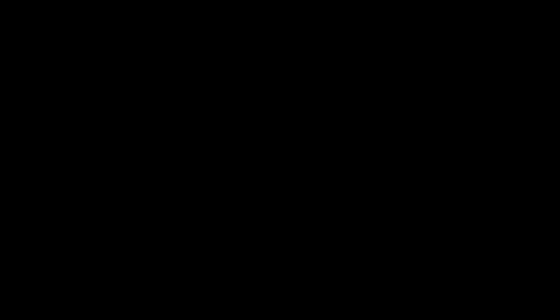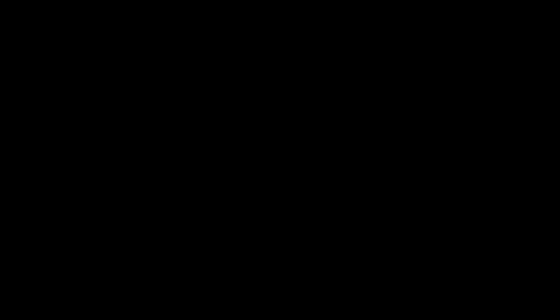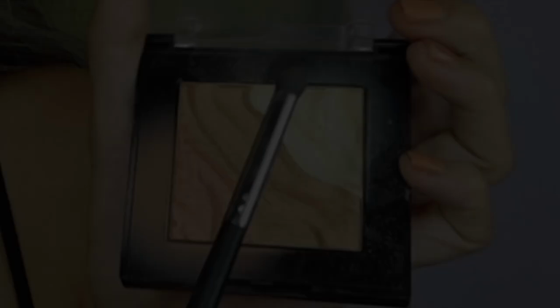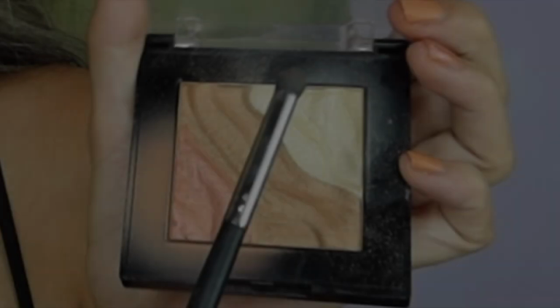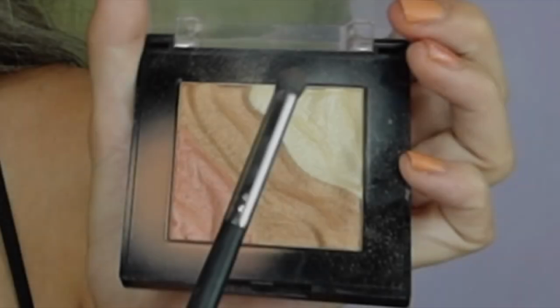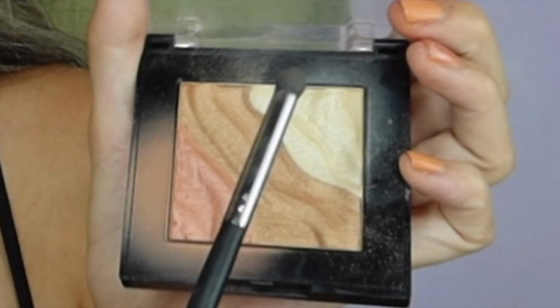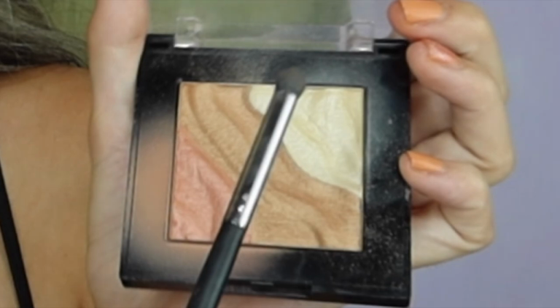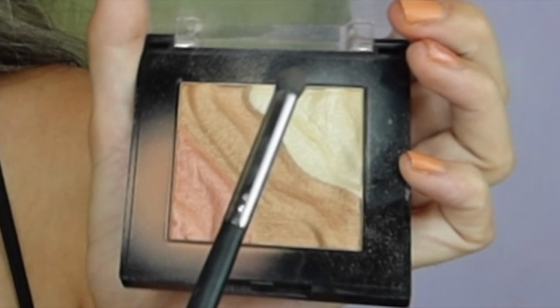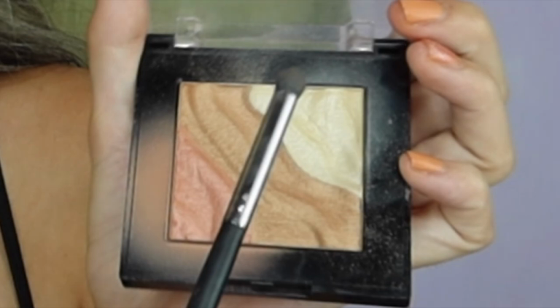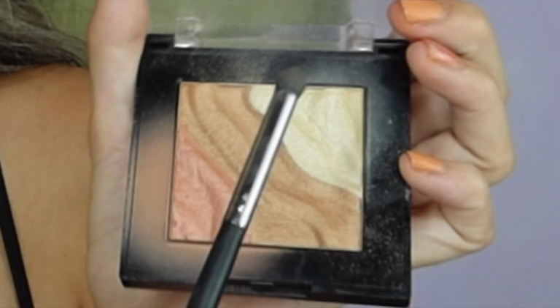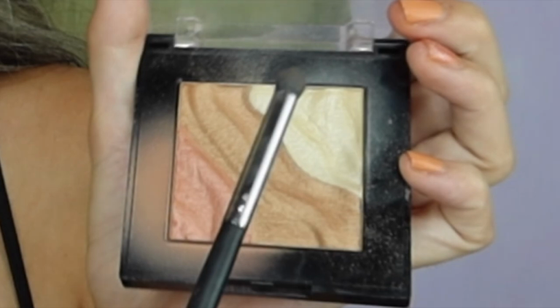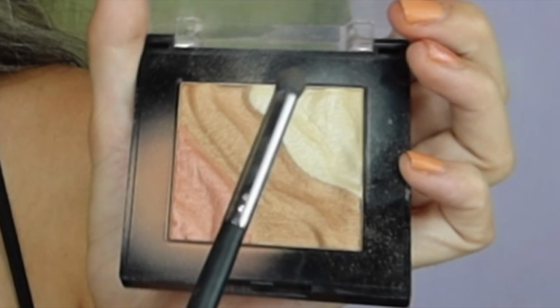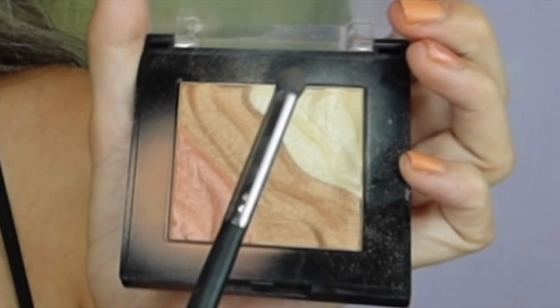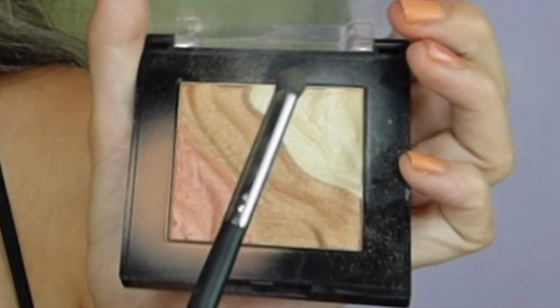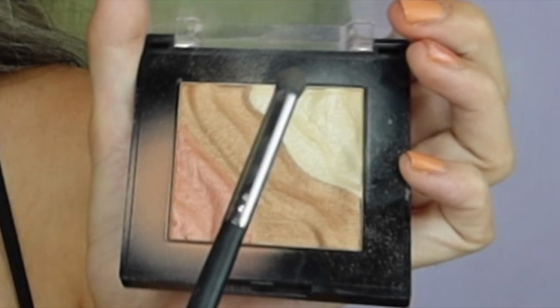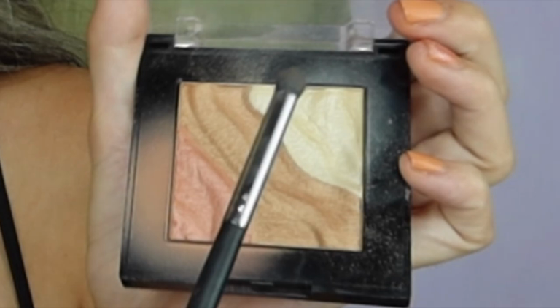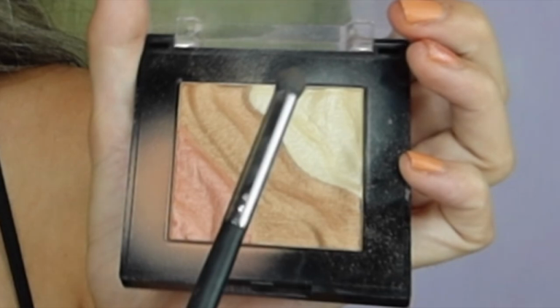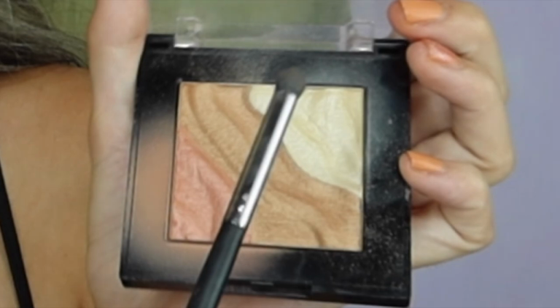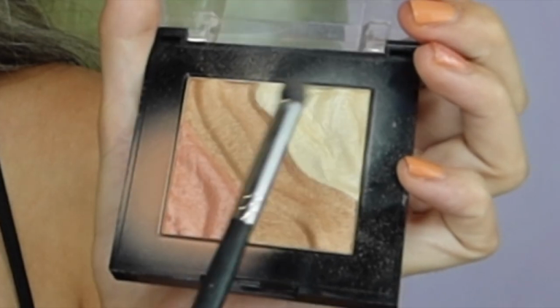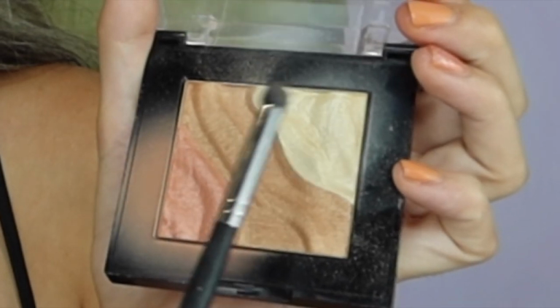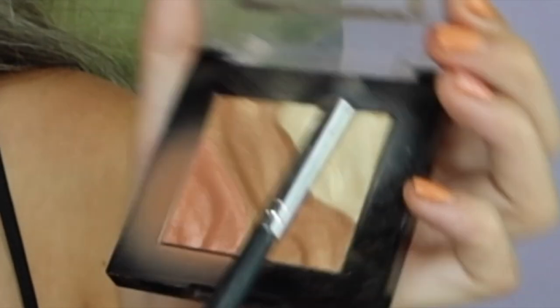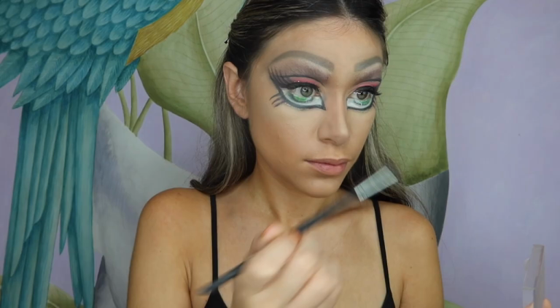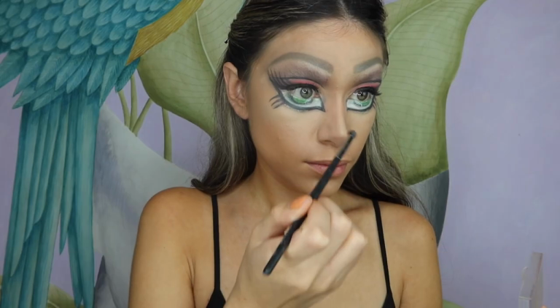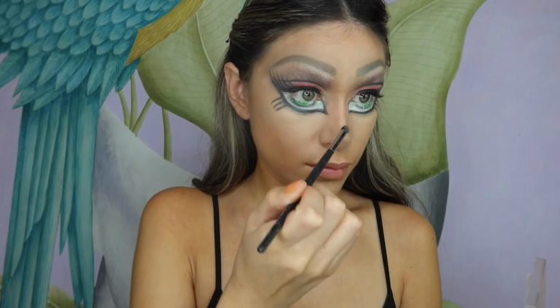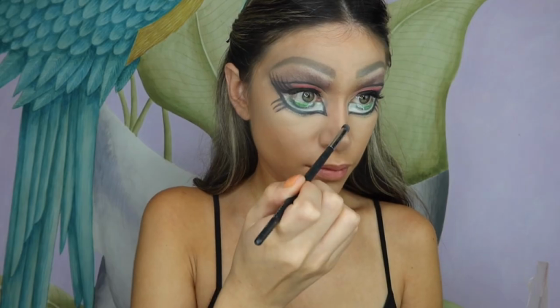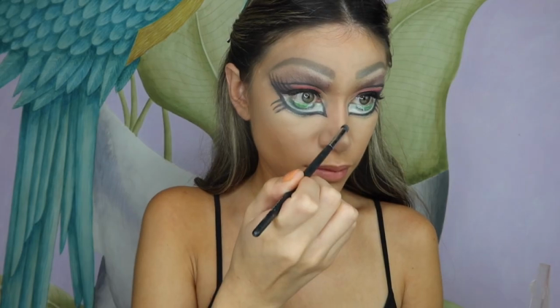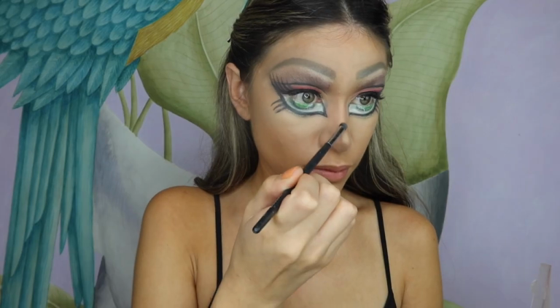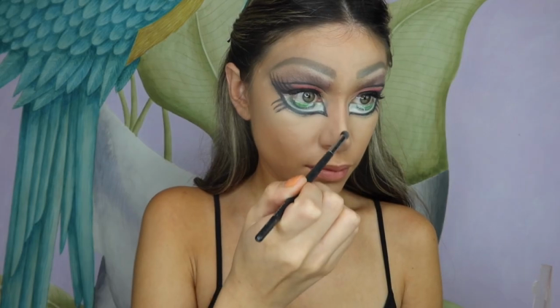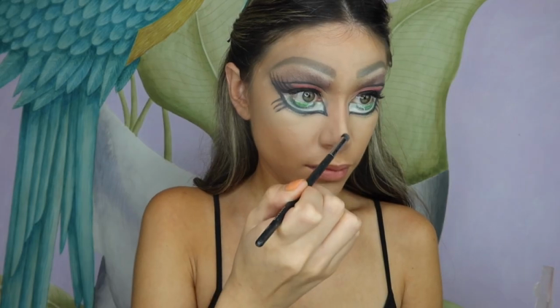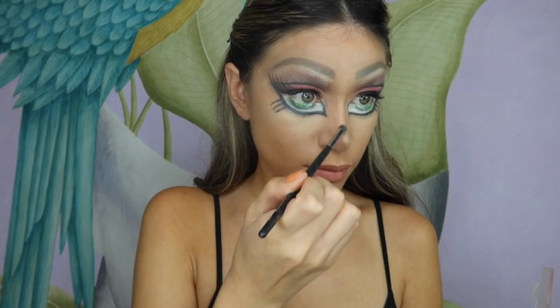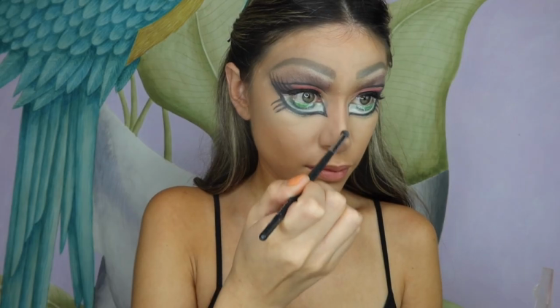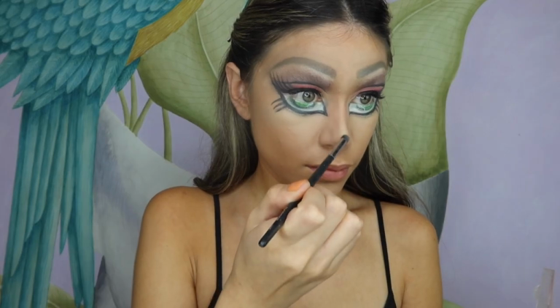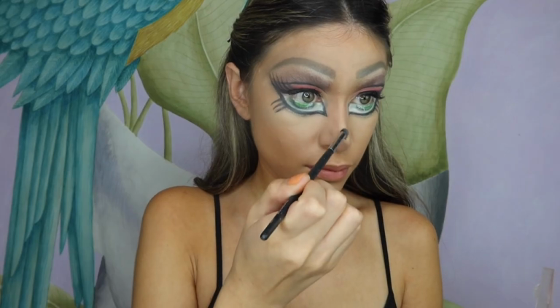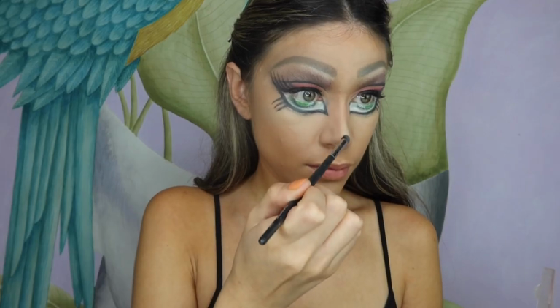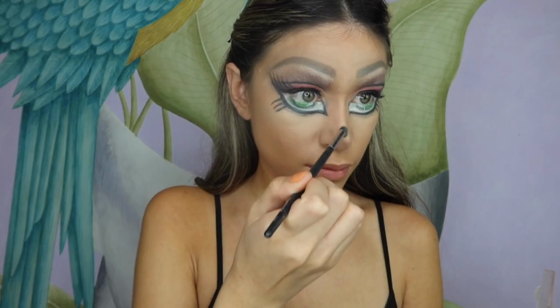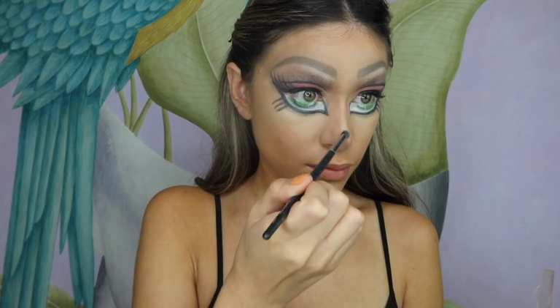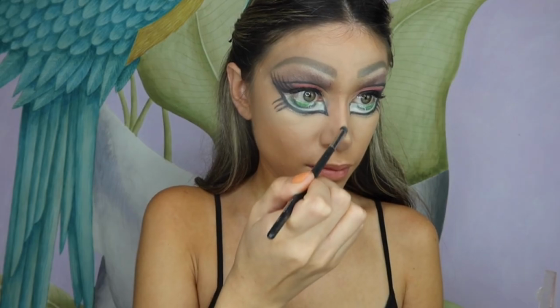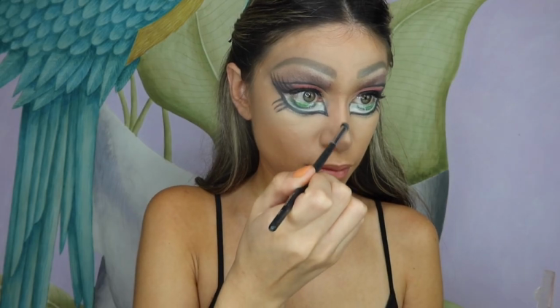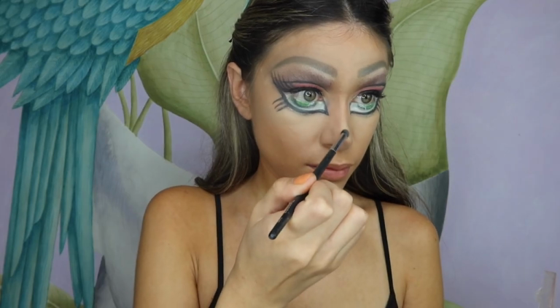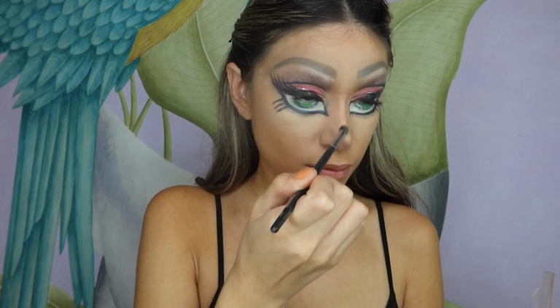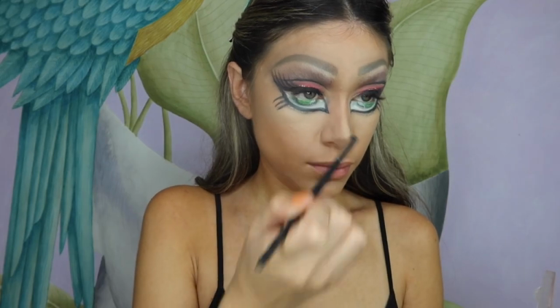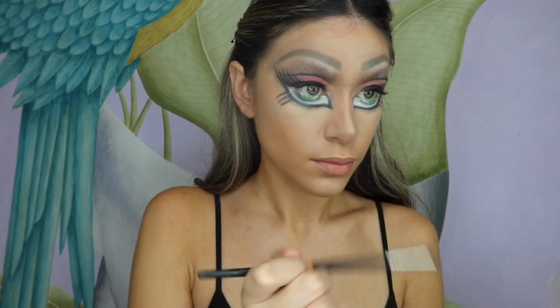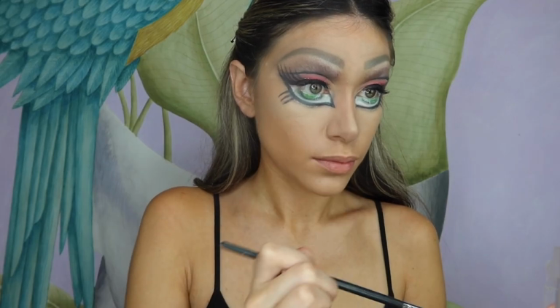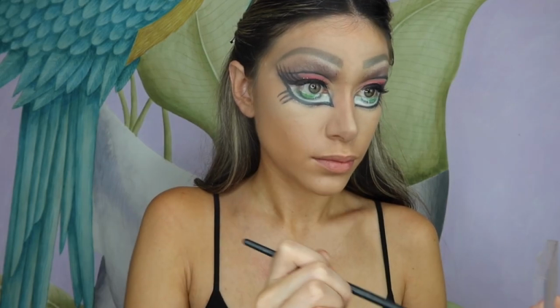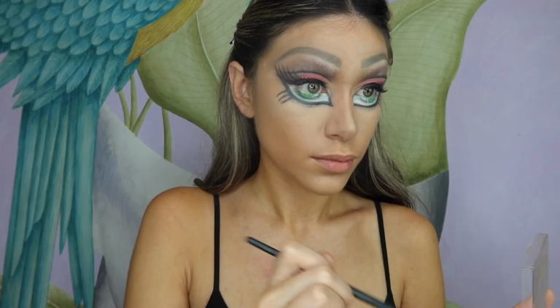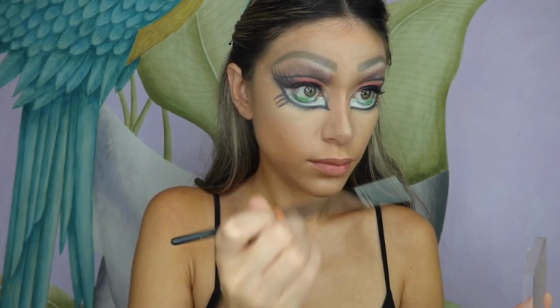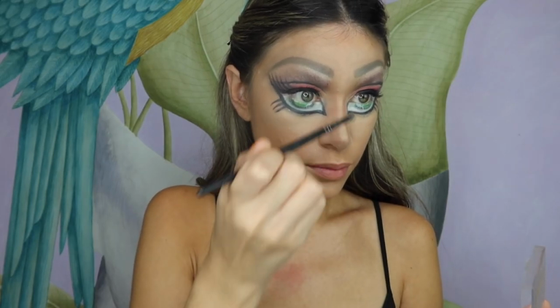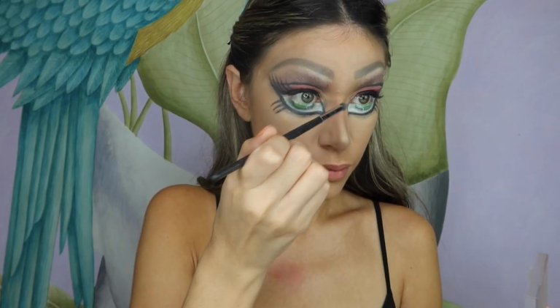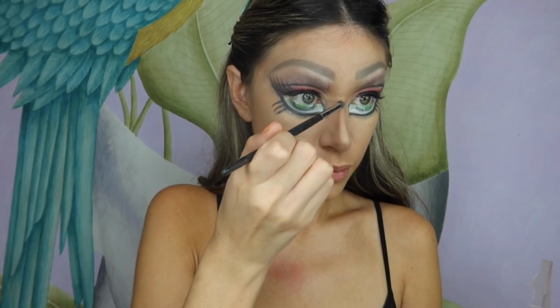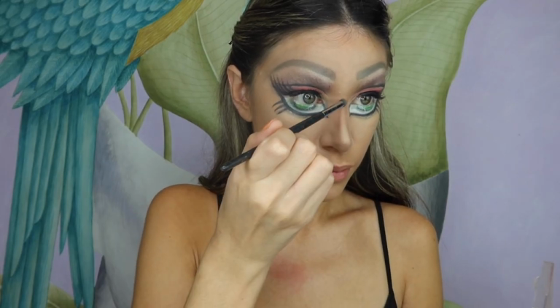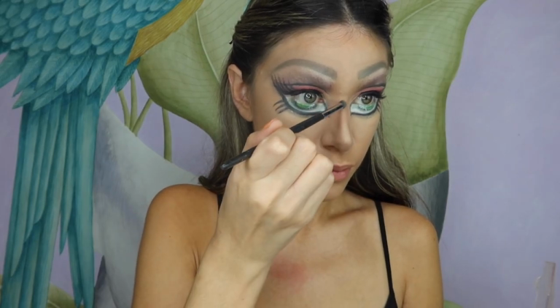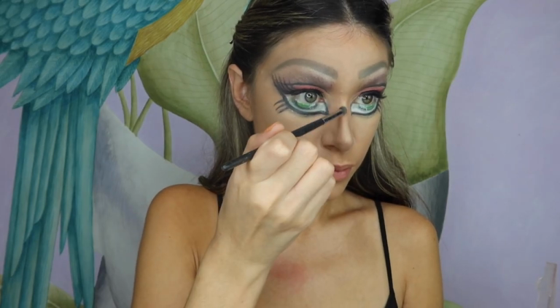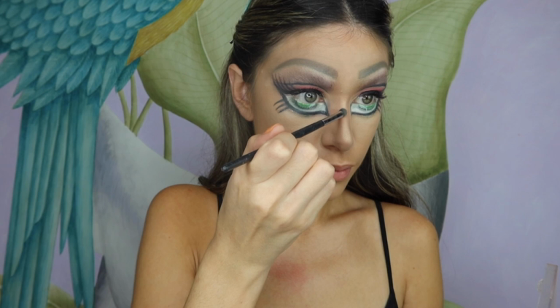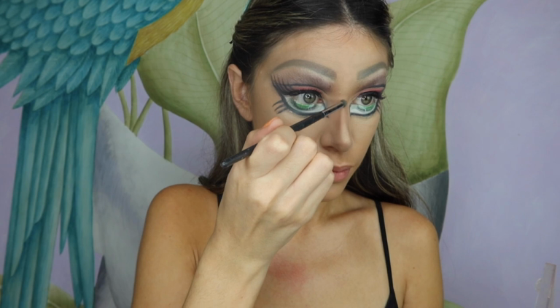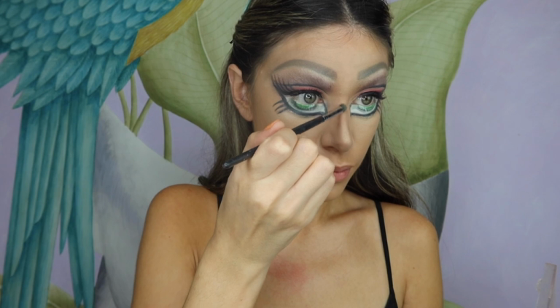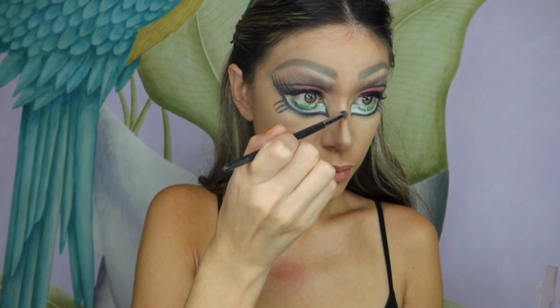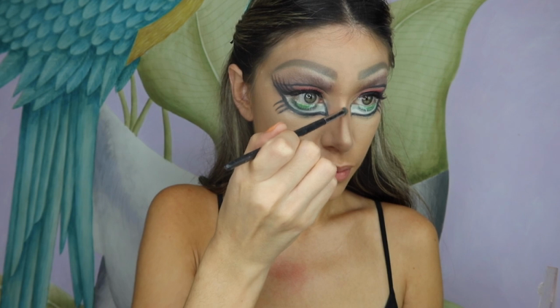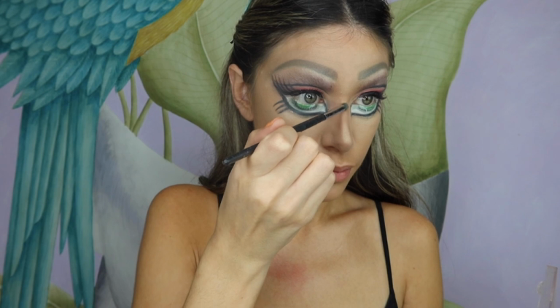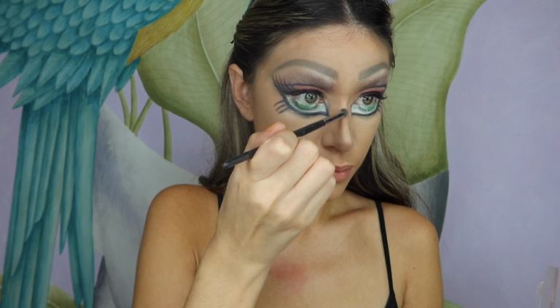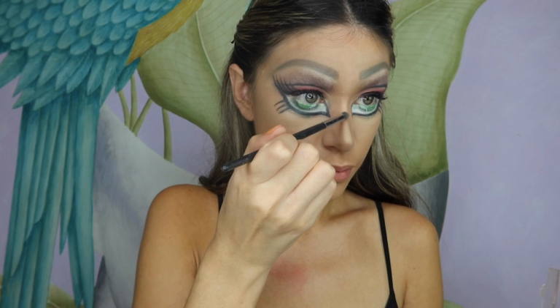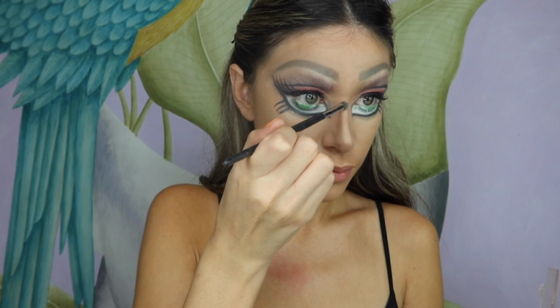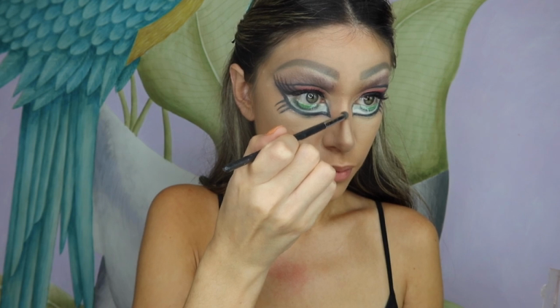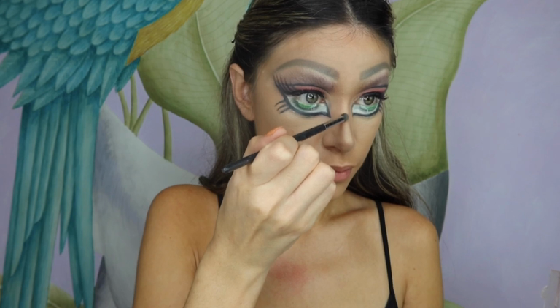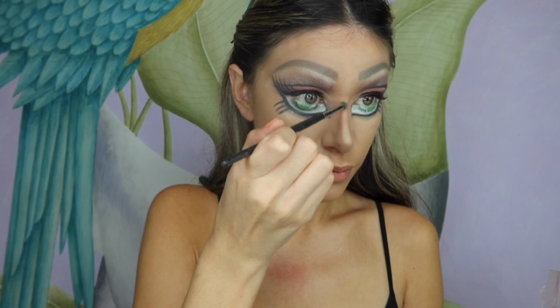I'm now using my highlighter, placing it on the bridge of my nose and applying a lot of it onto the tip as well.